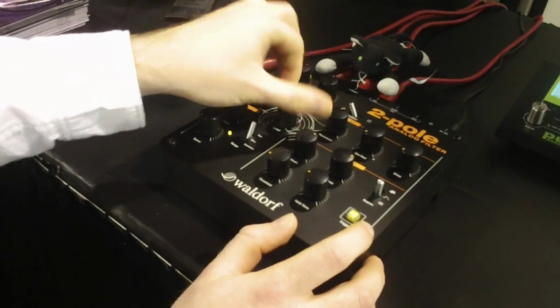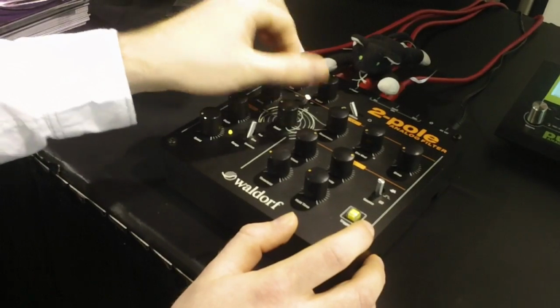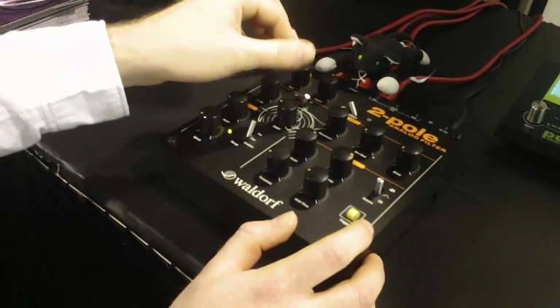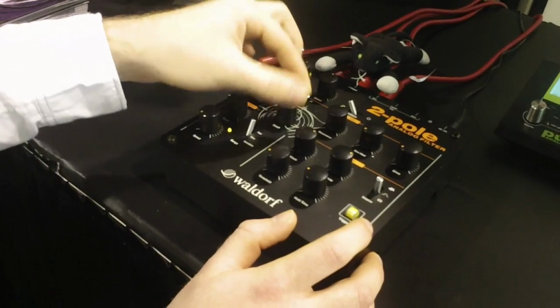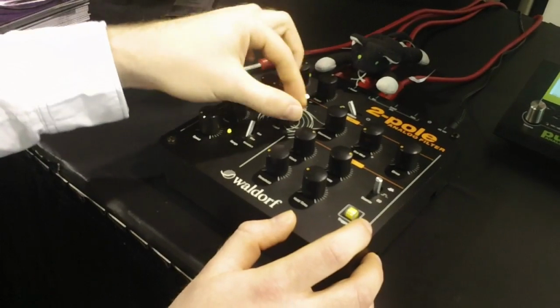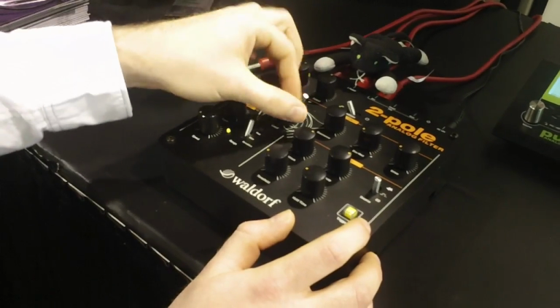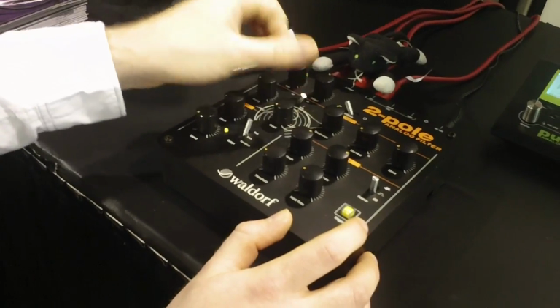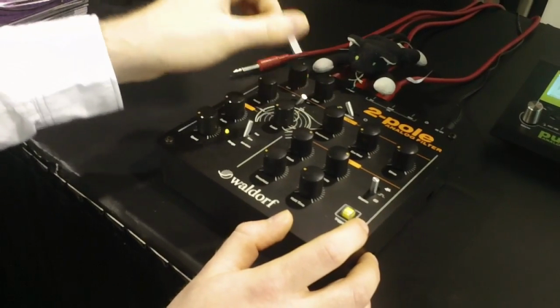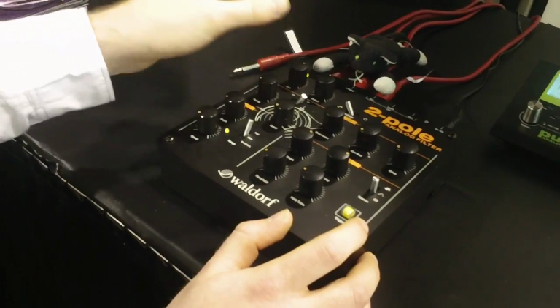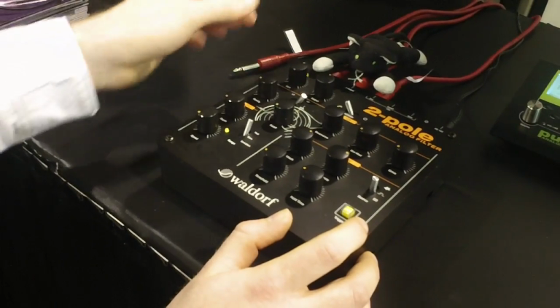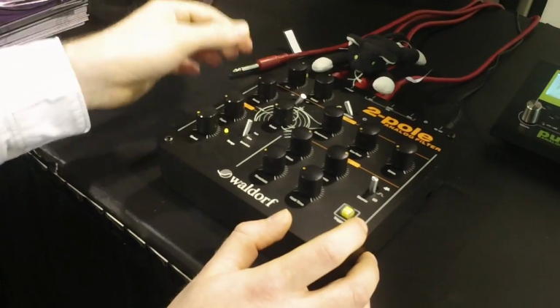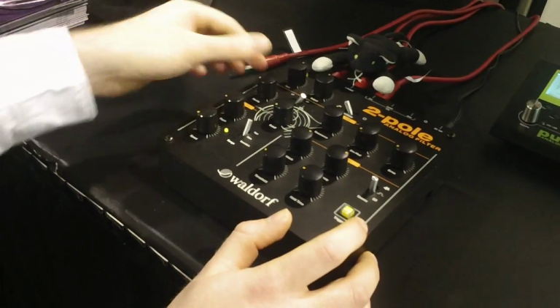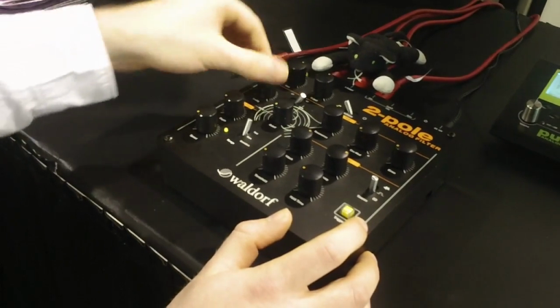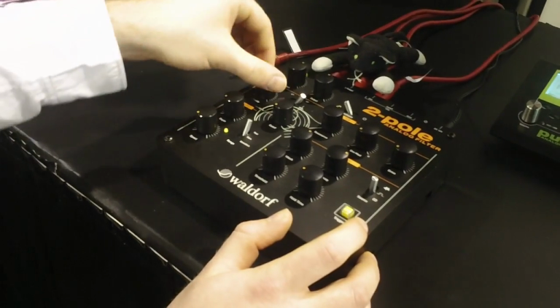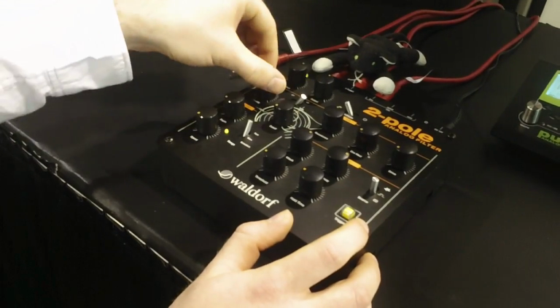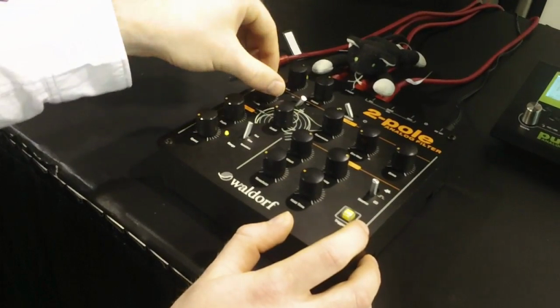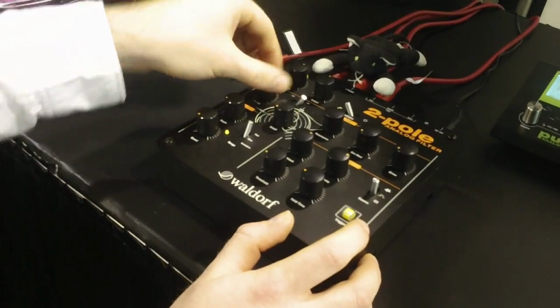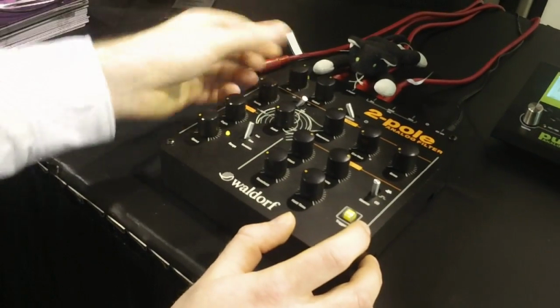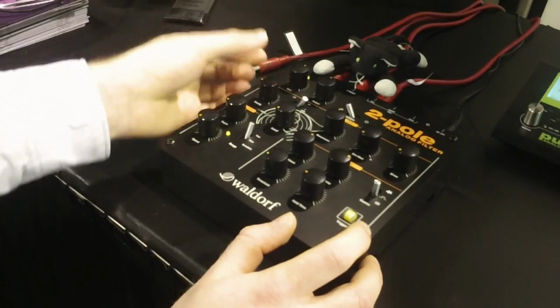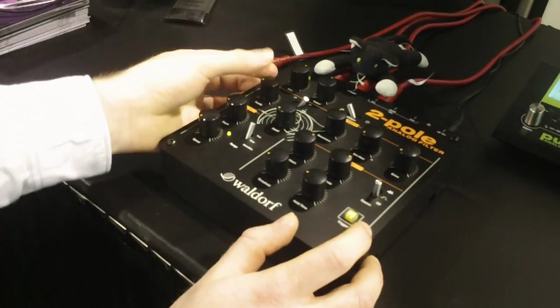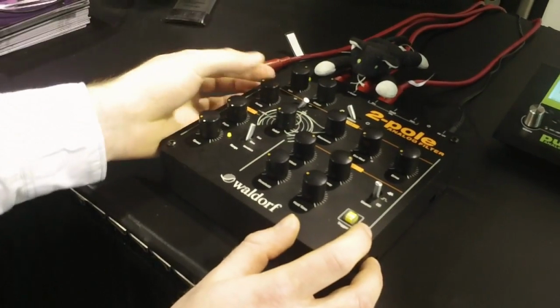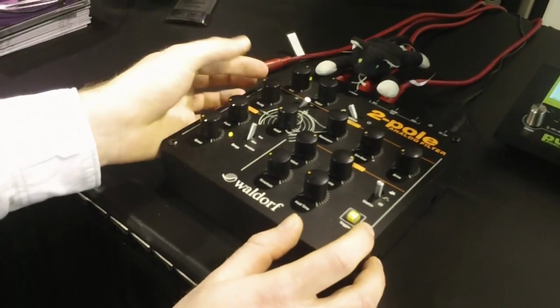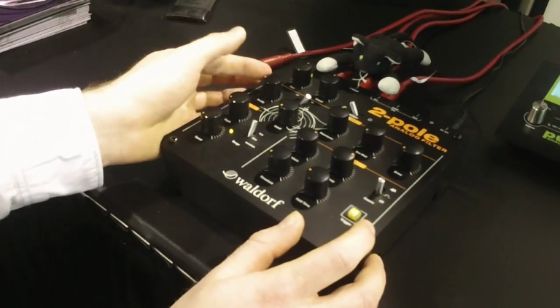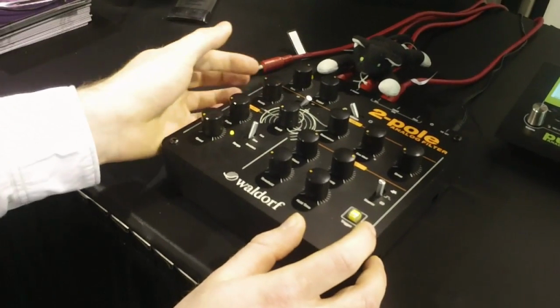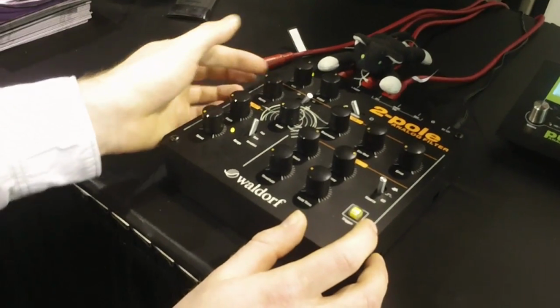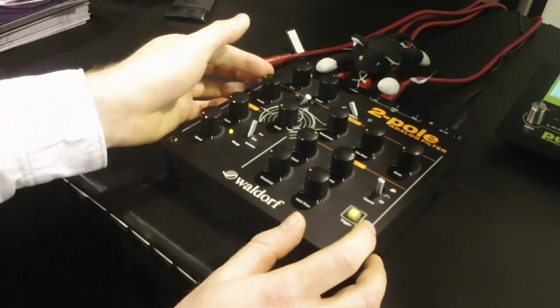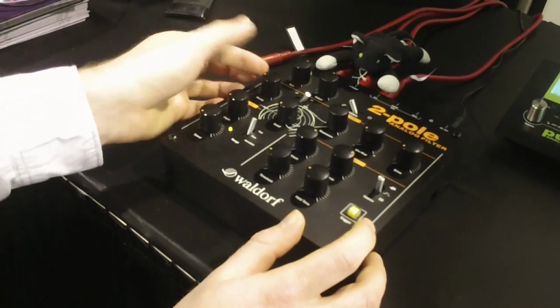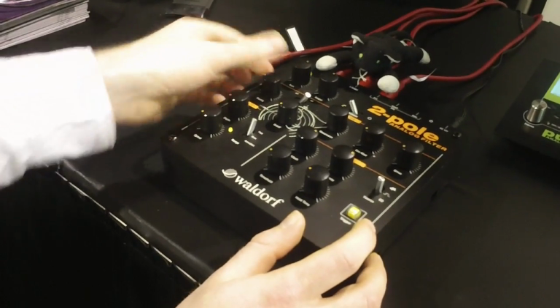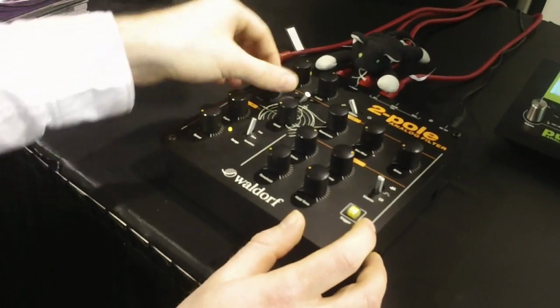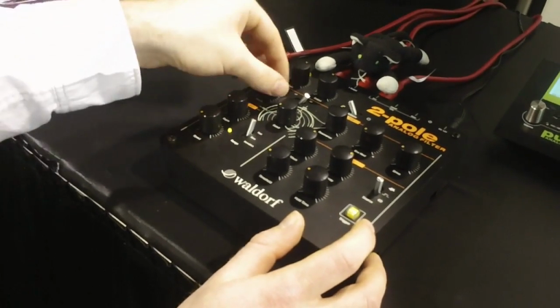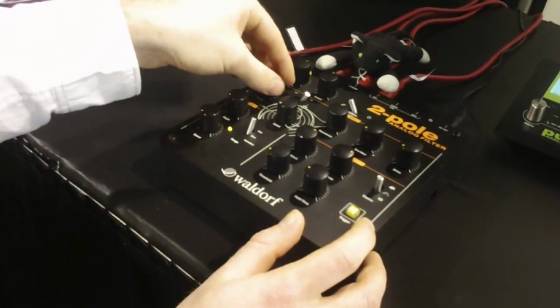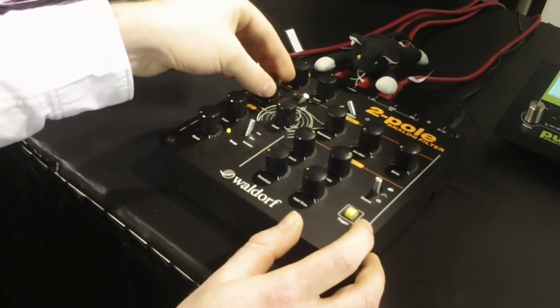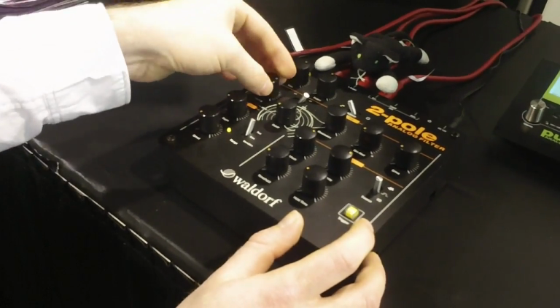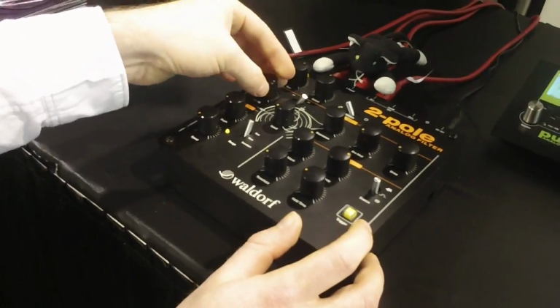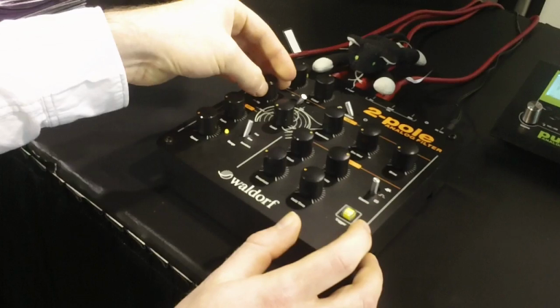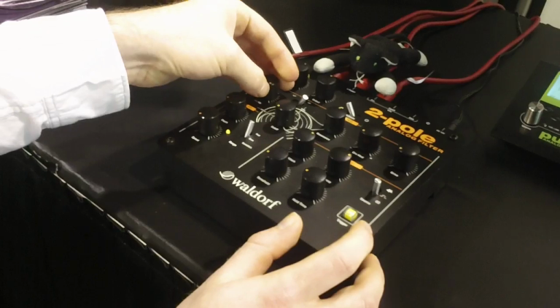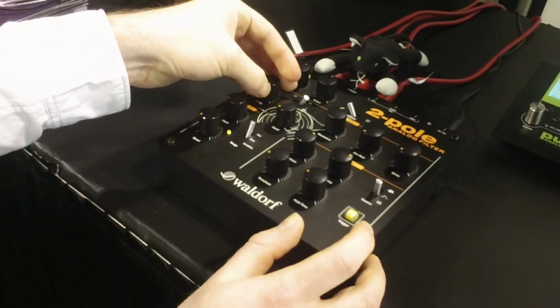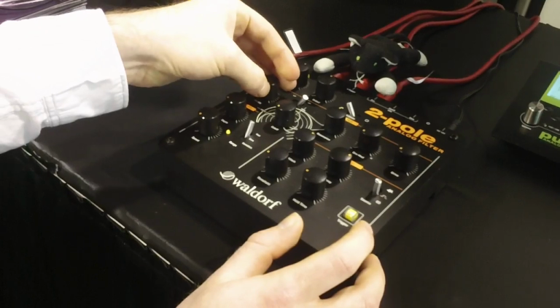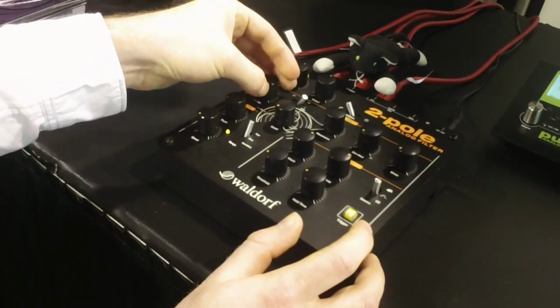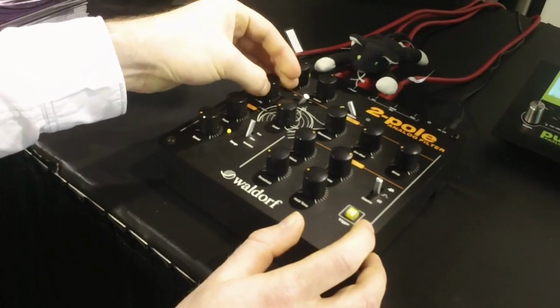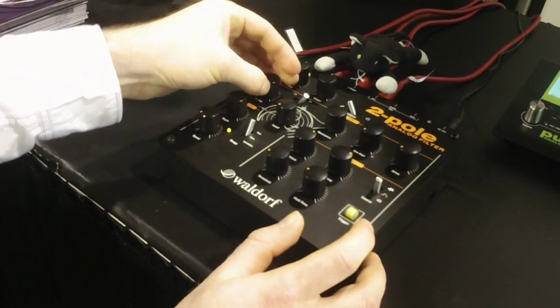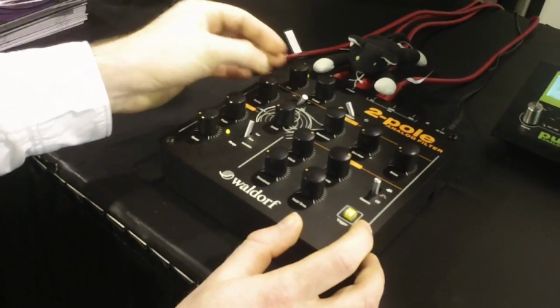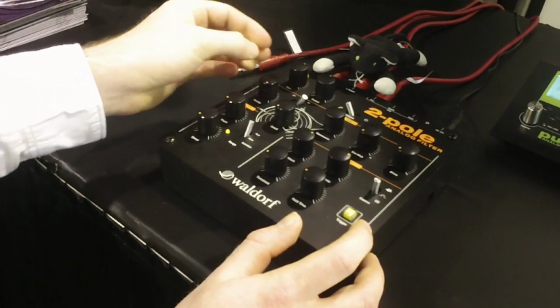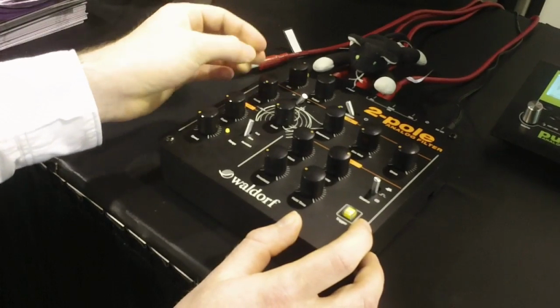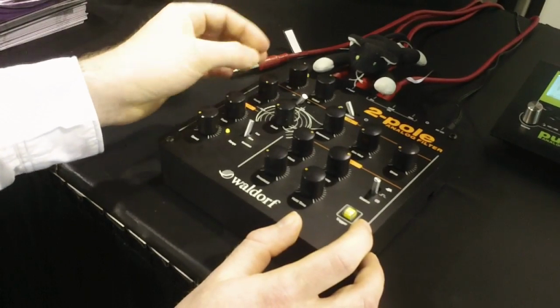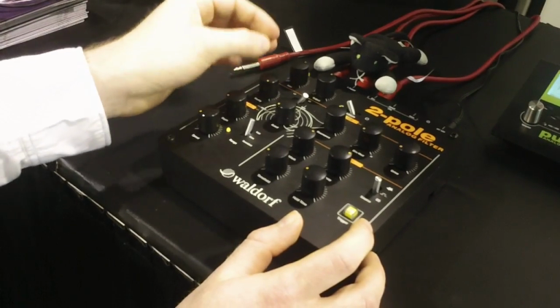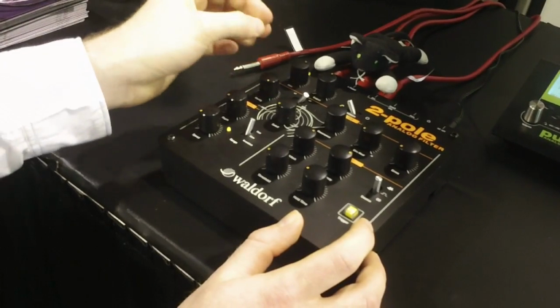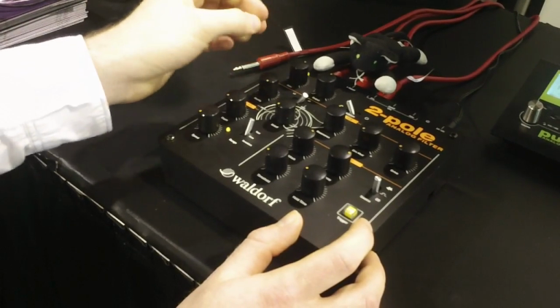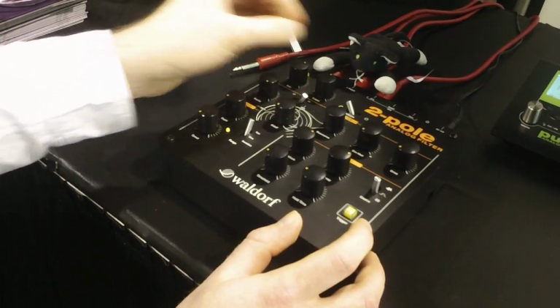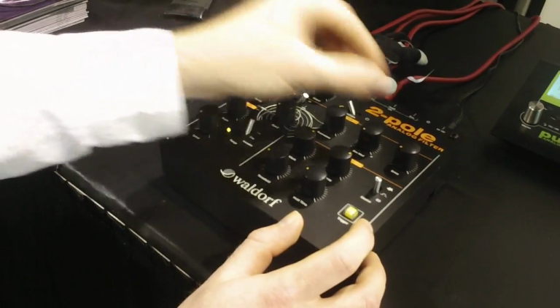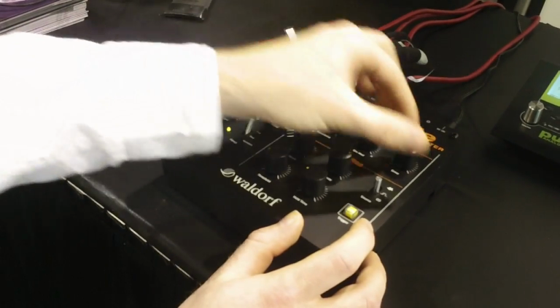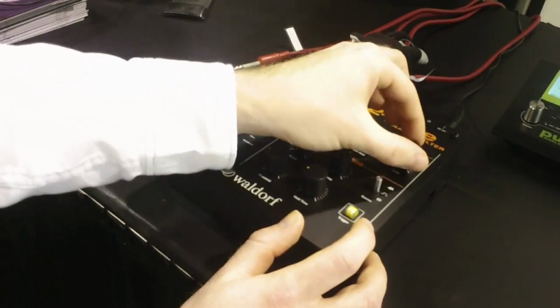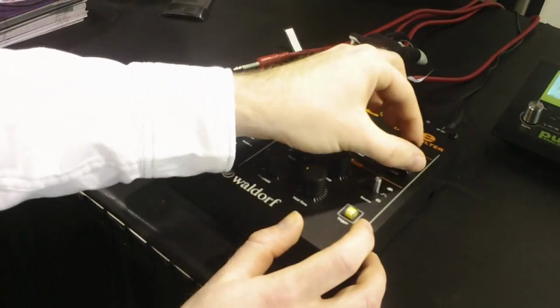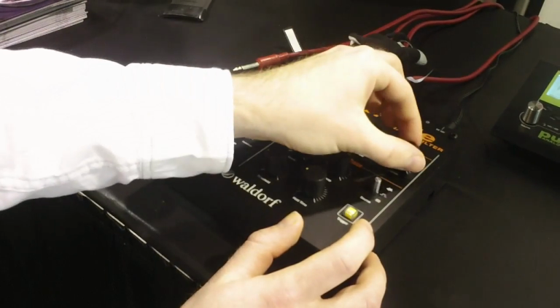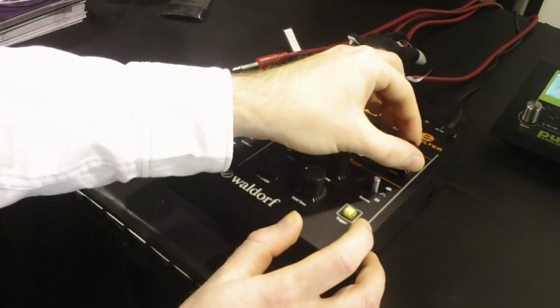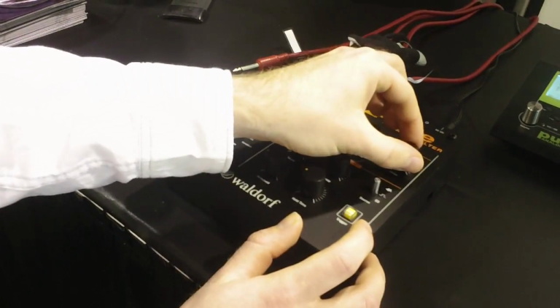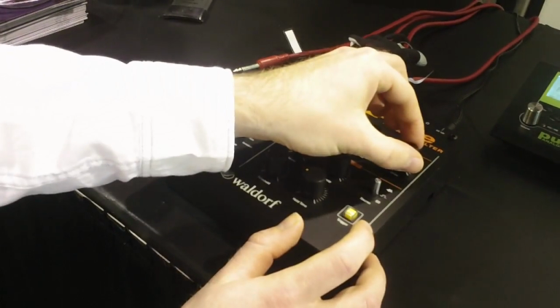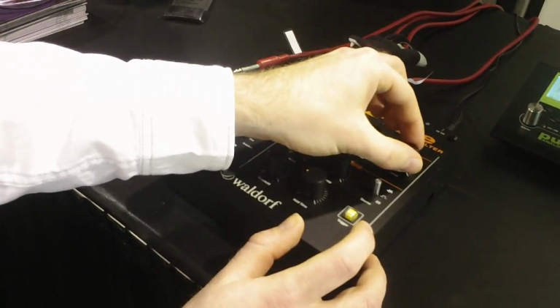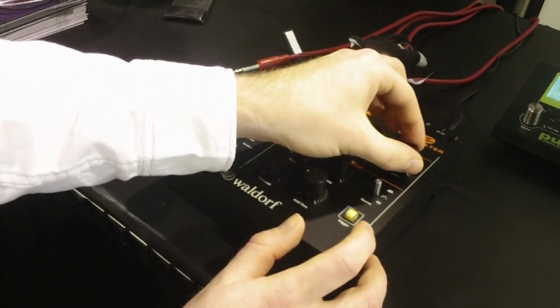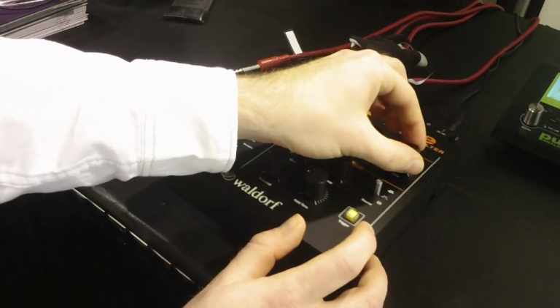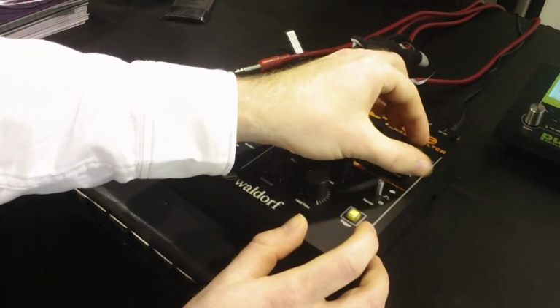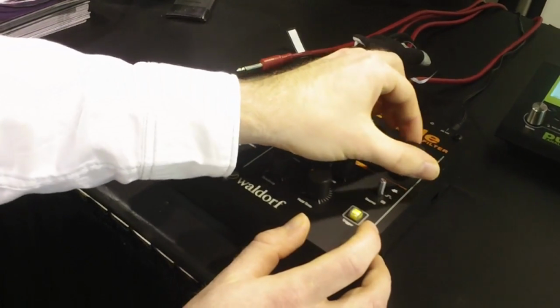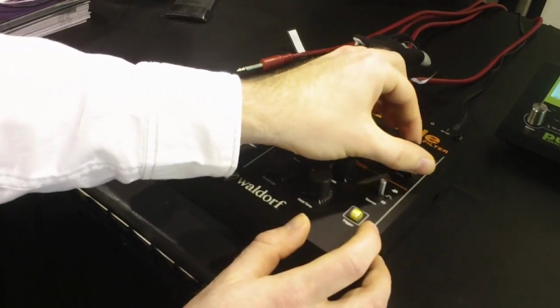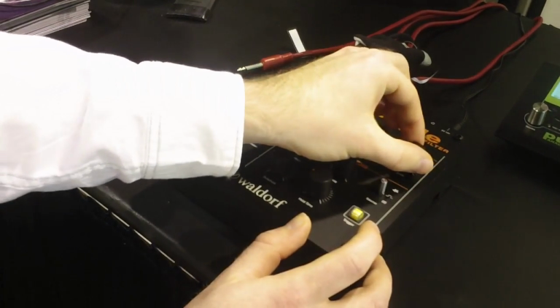Let's move now to the distortion section. We have first a rectifier, and also a drive circuit.